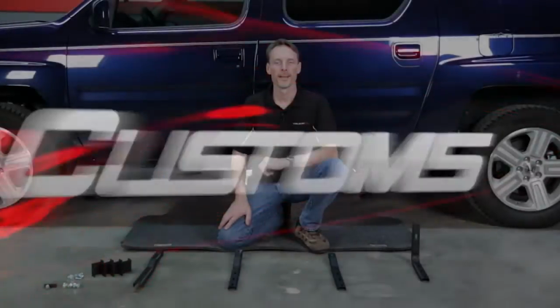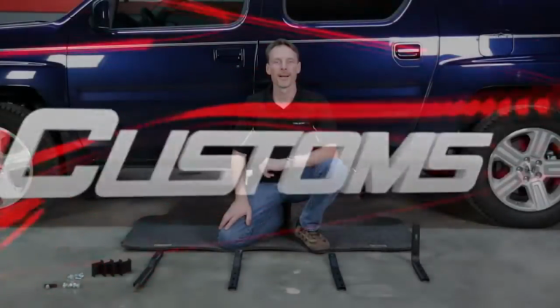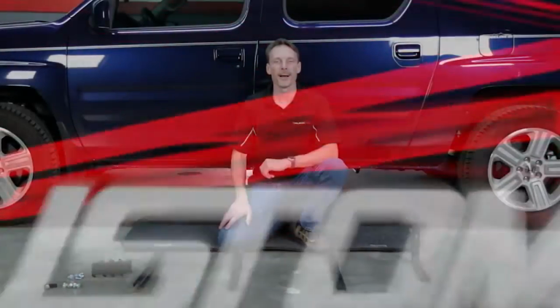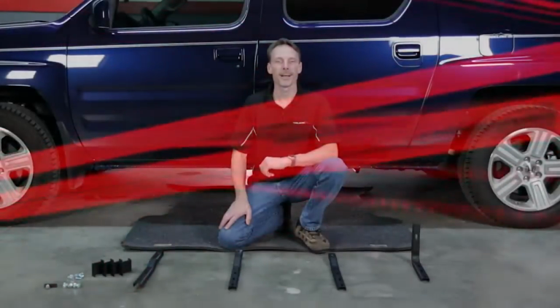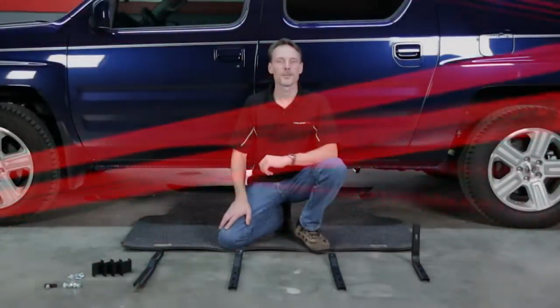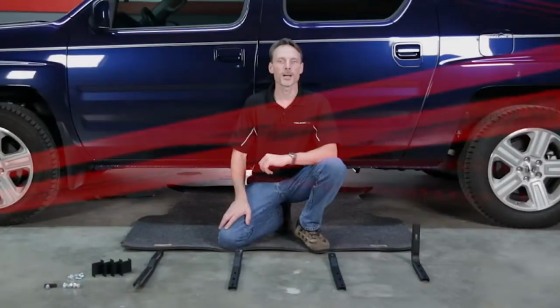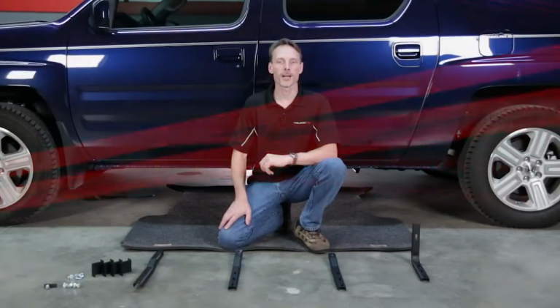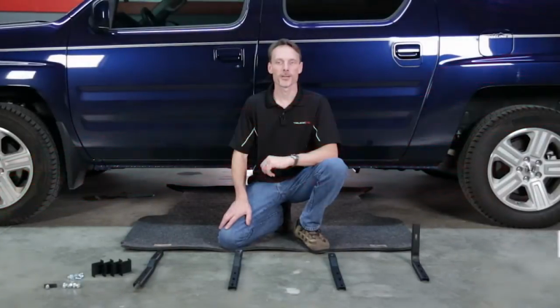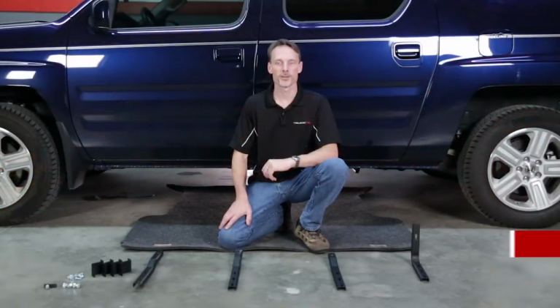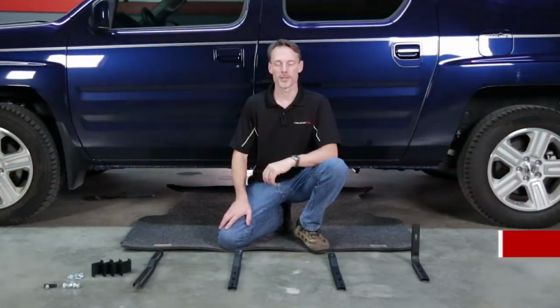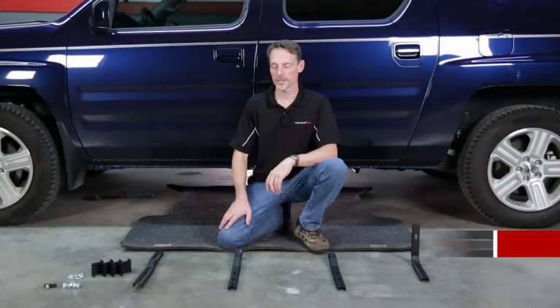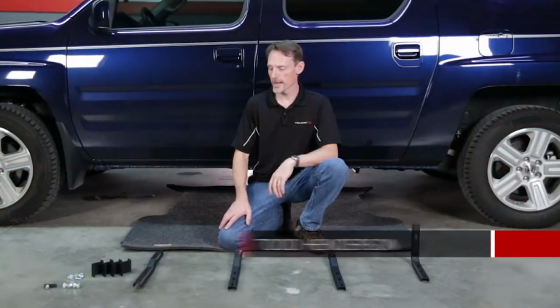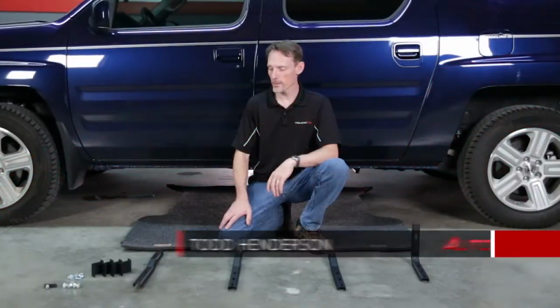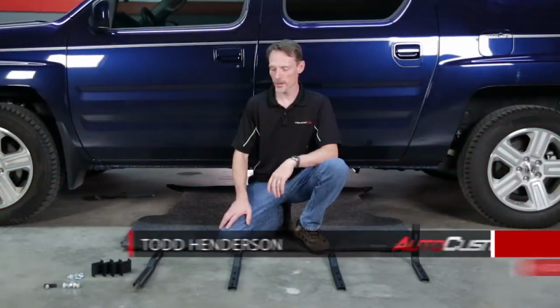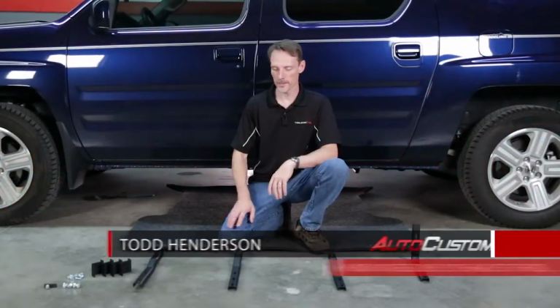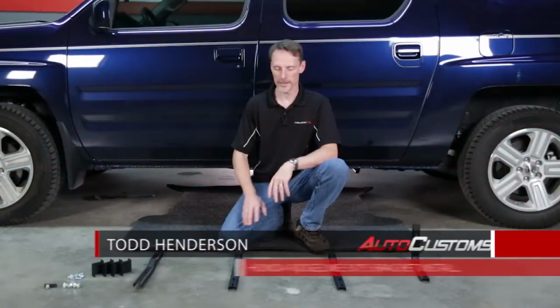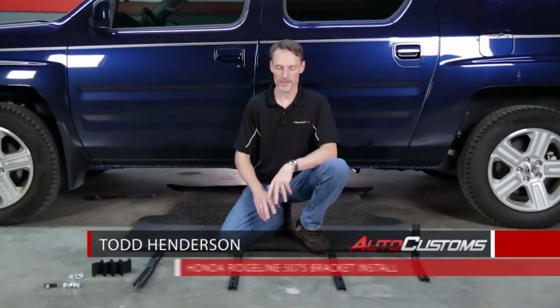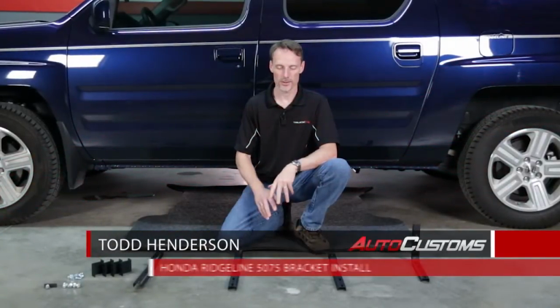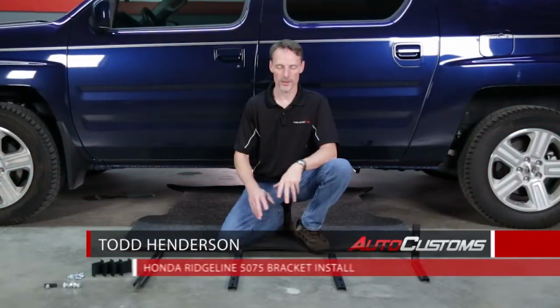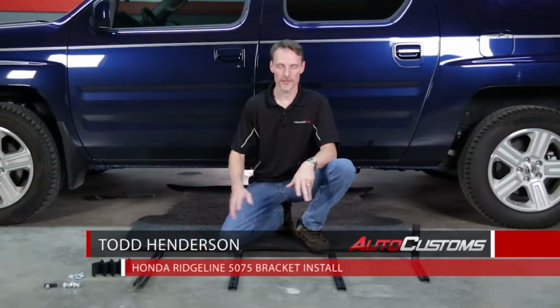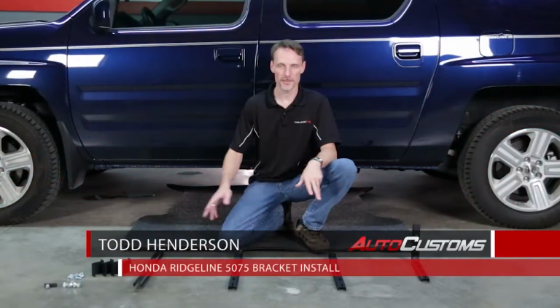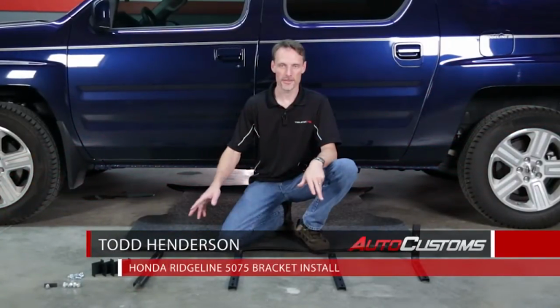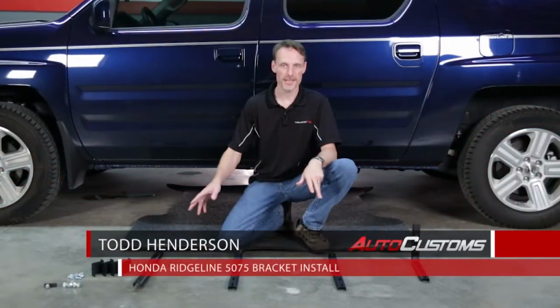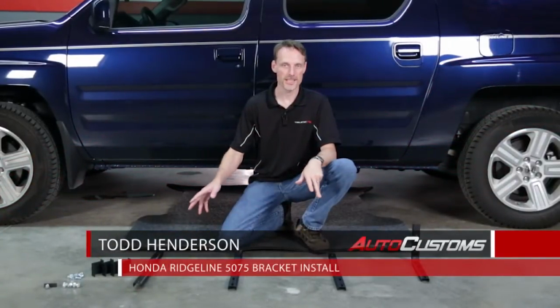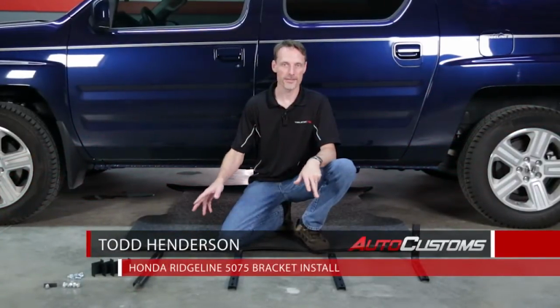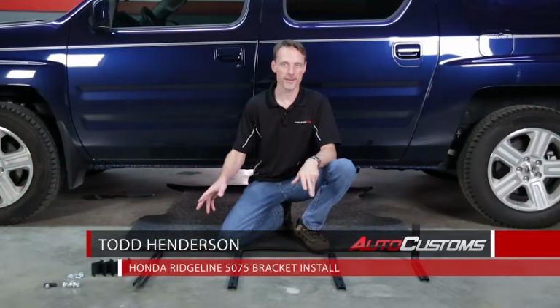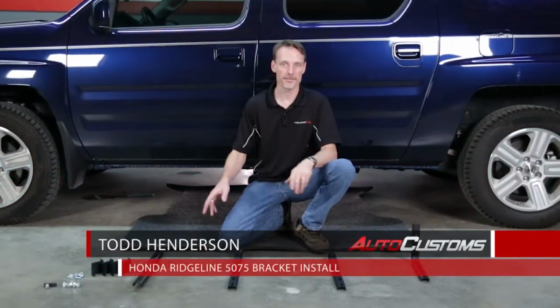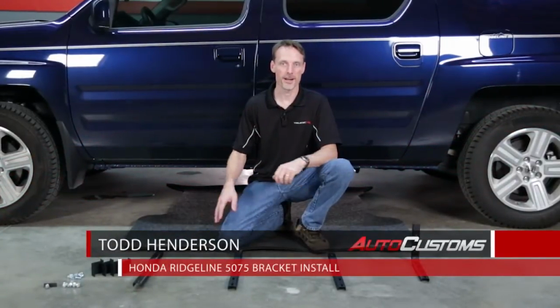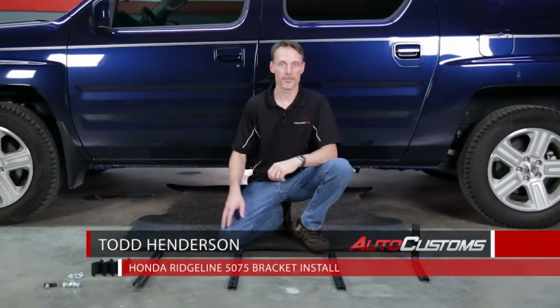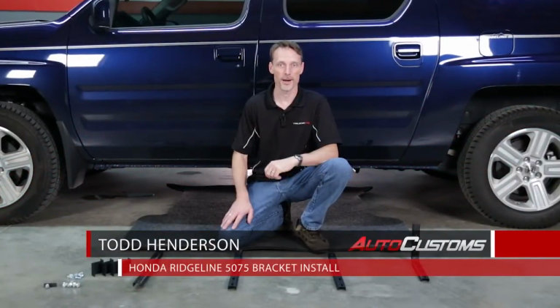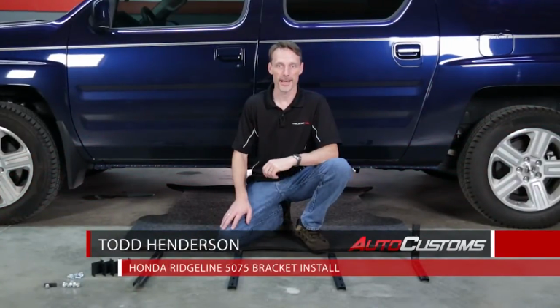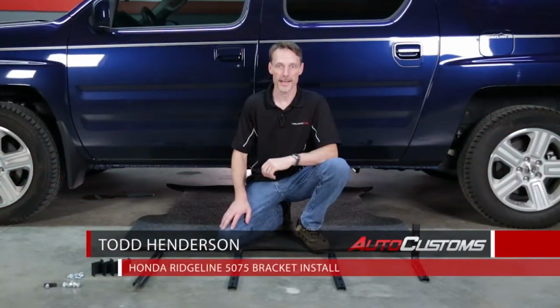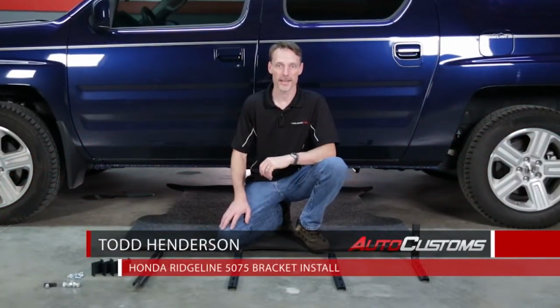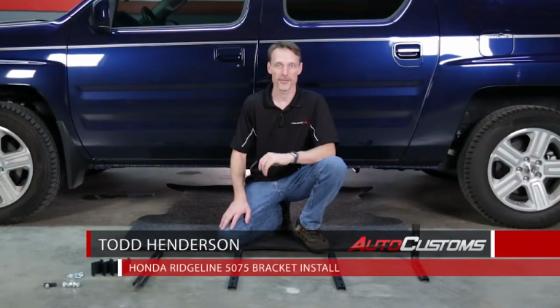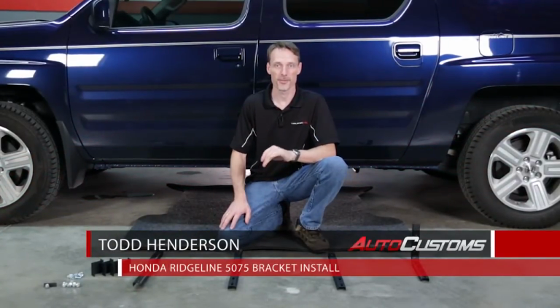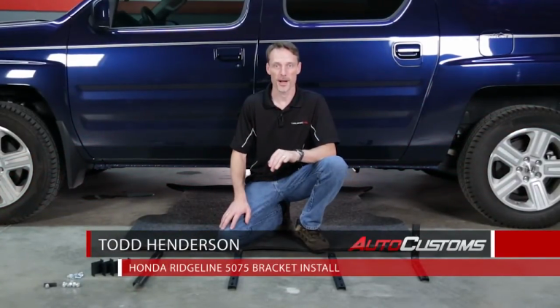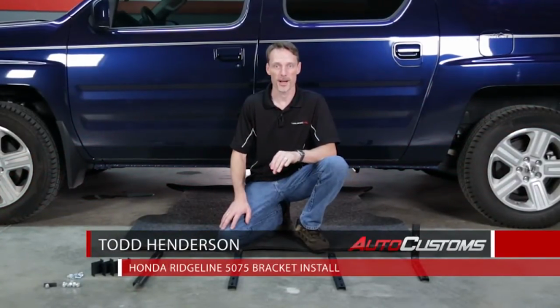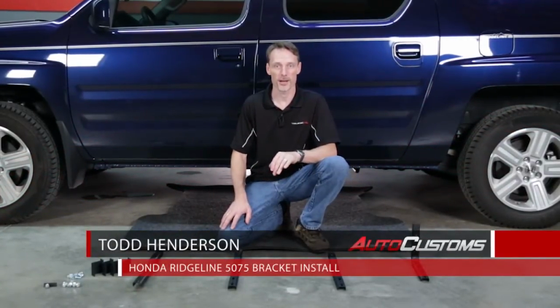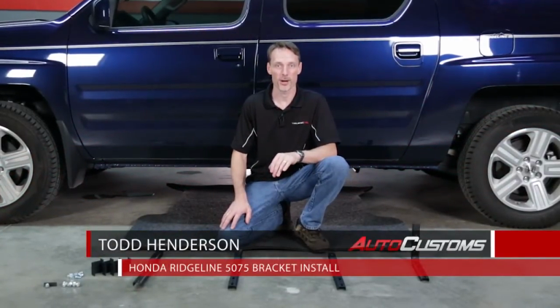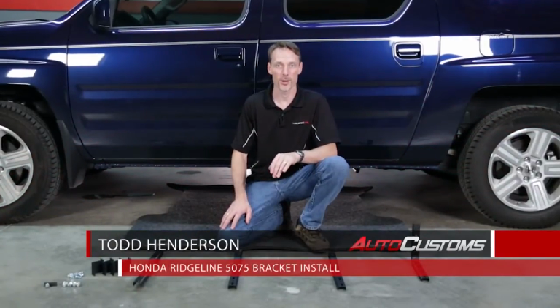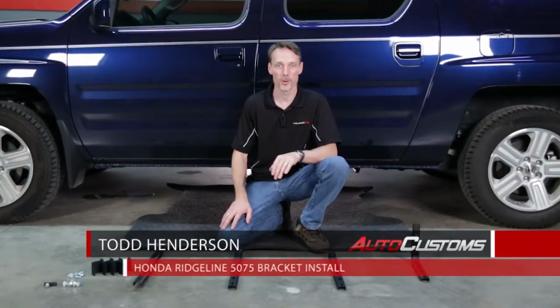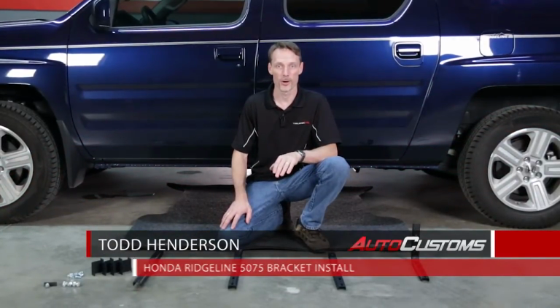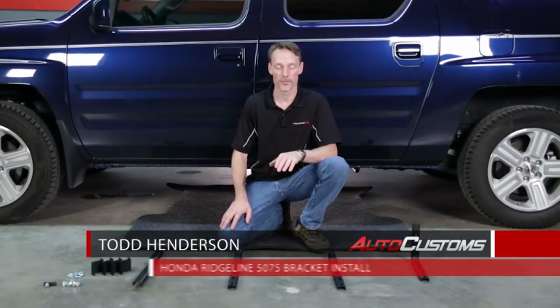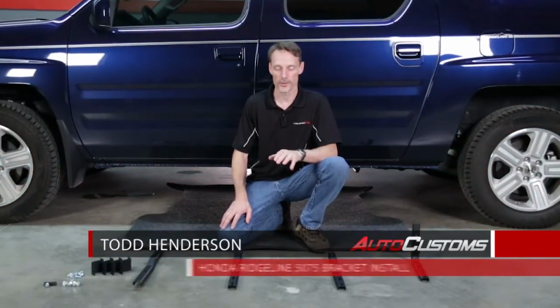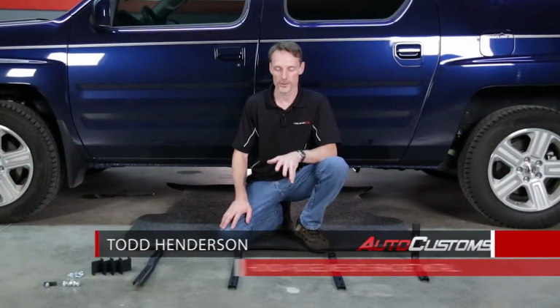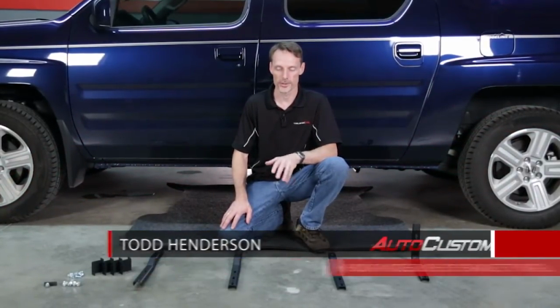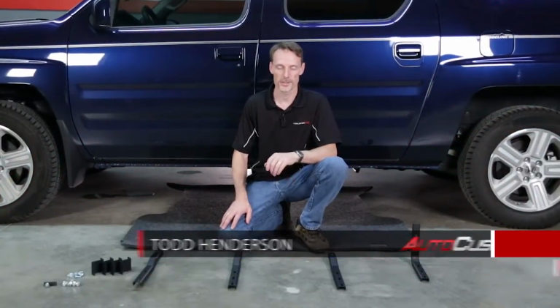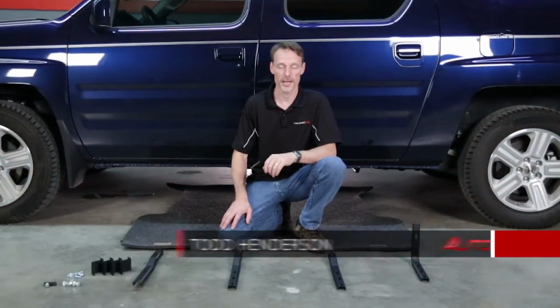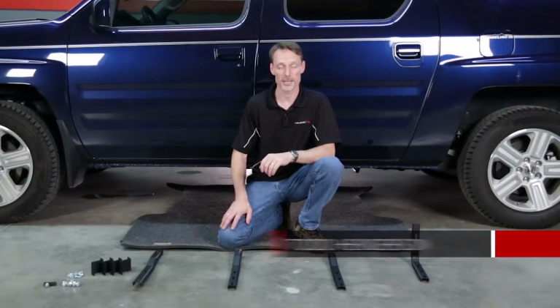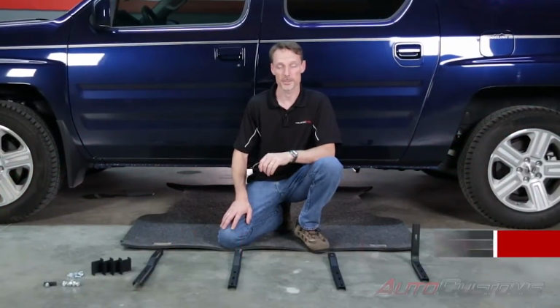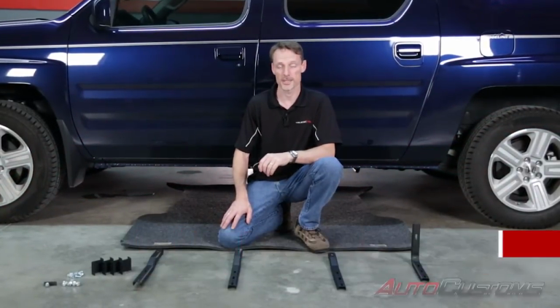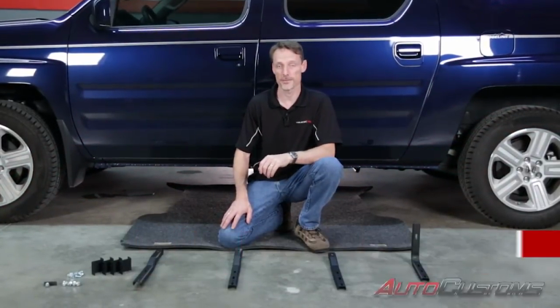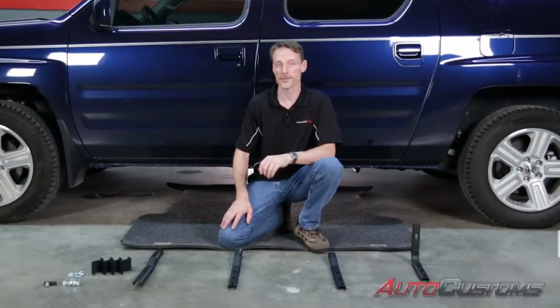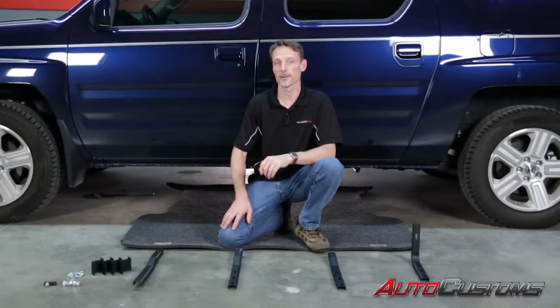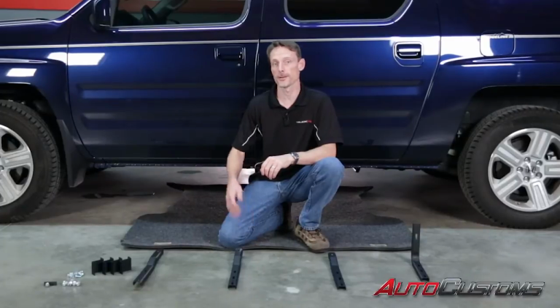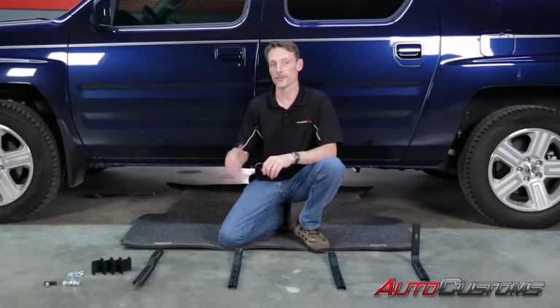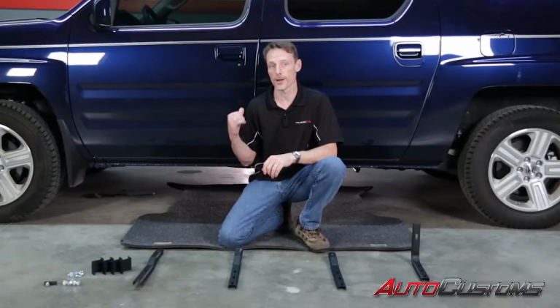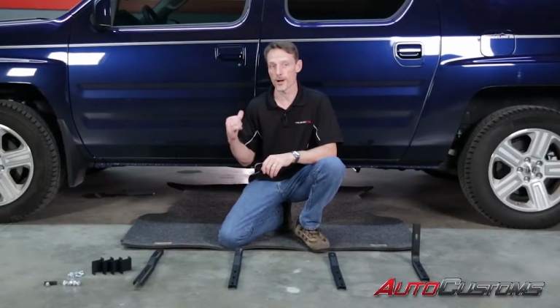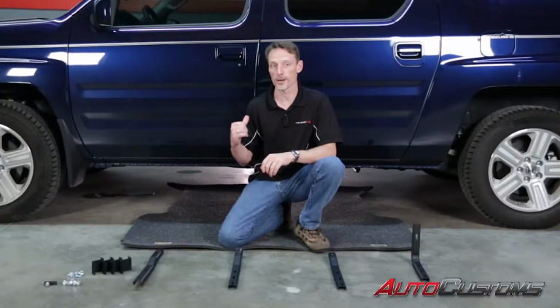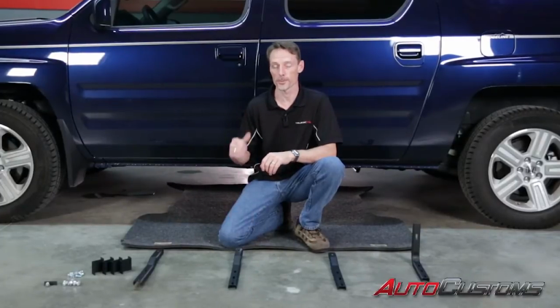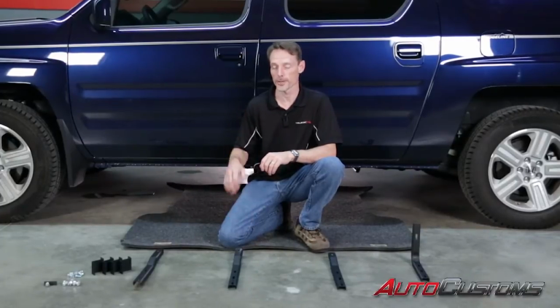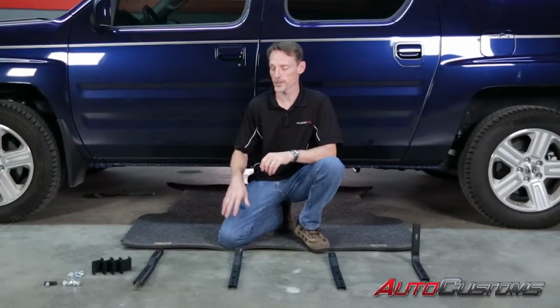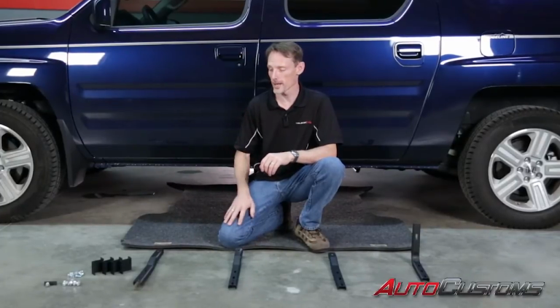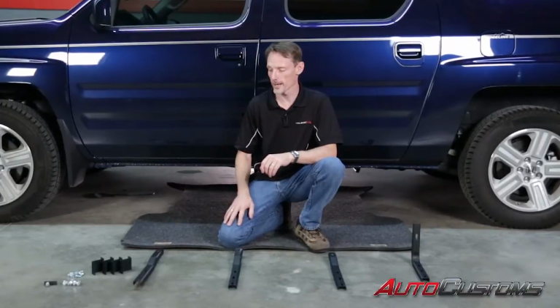Hi, I'm Todd Henderson. Today we're going to be installing the 5075 bracket kit from Ioniq Automotive Vision Design, specifically for the Honda Ridgeline.